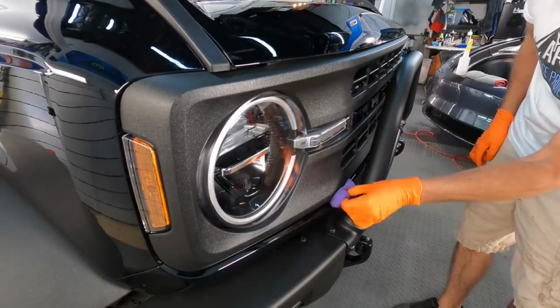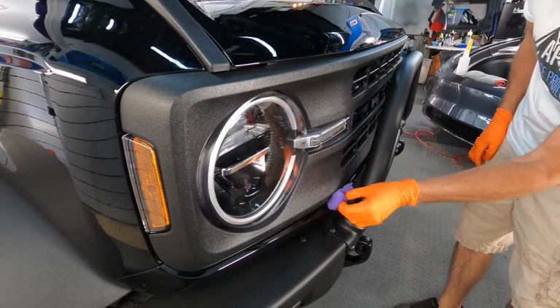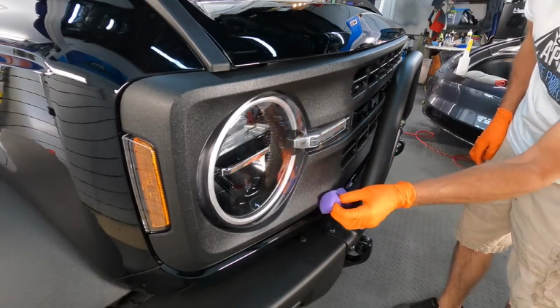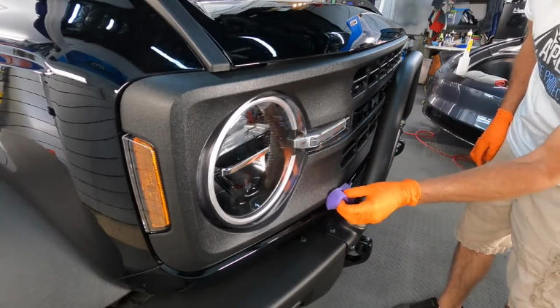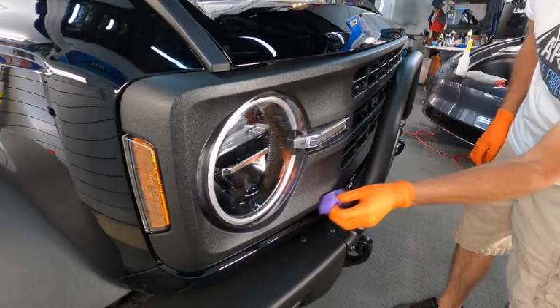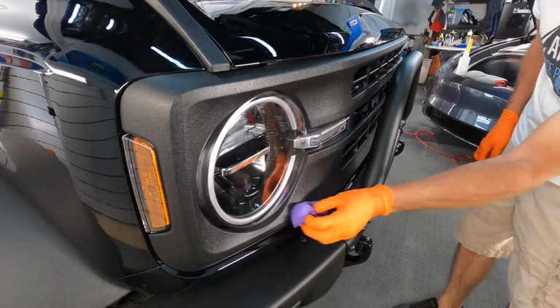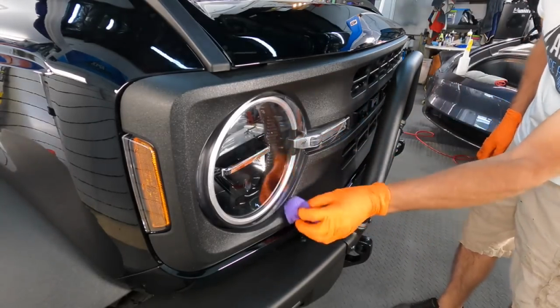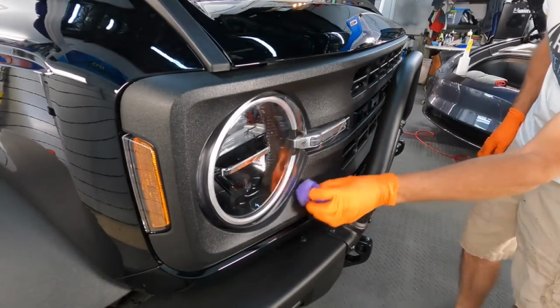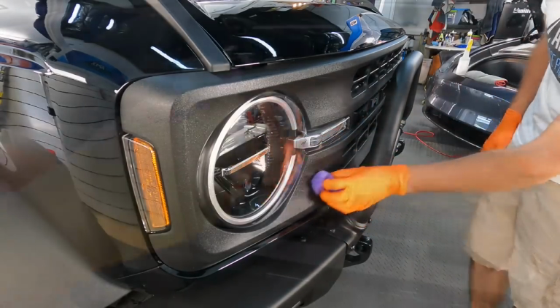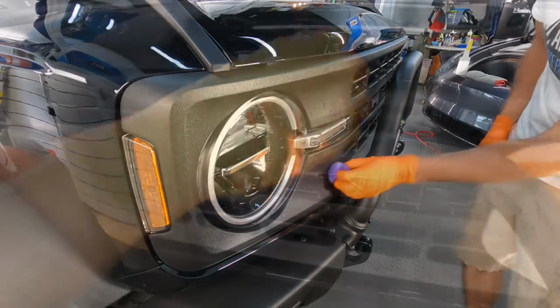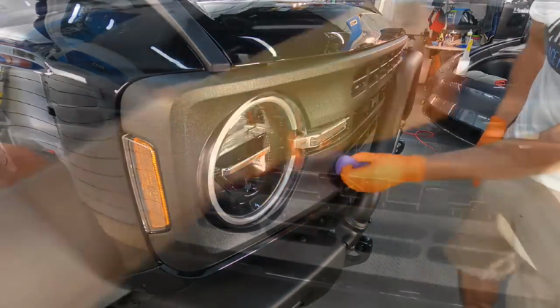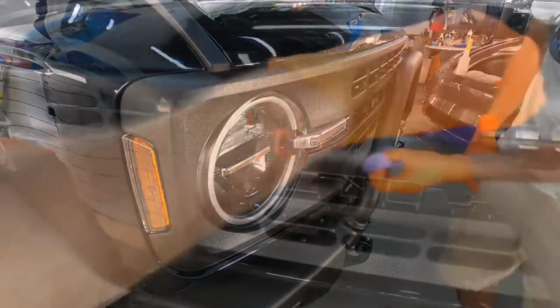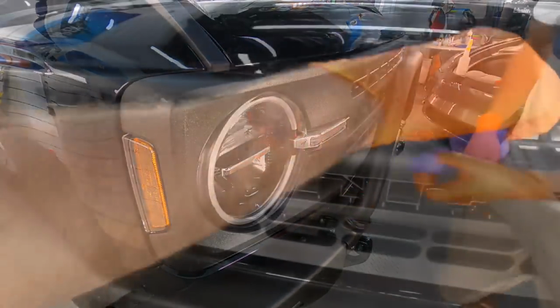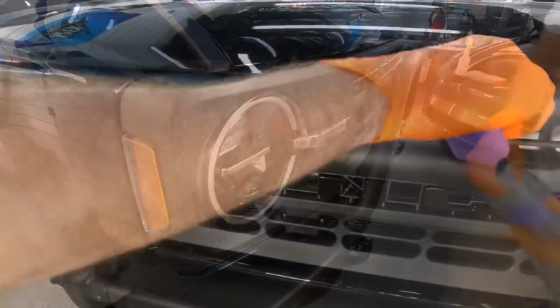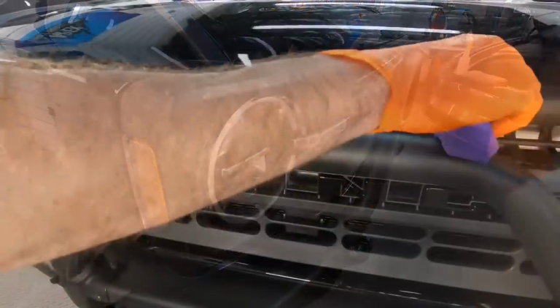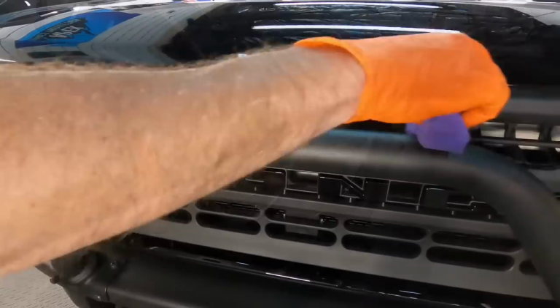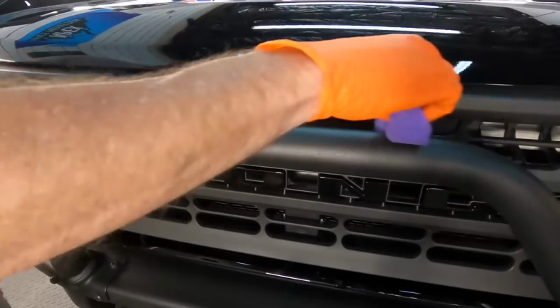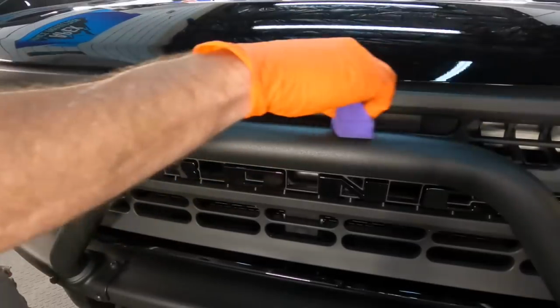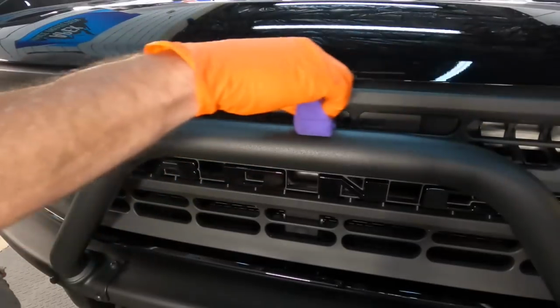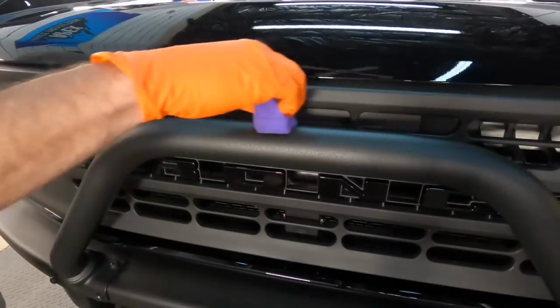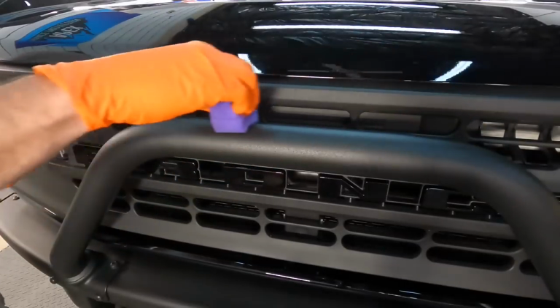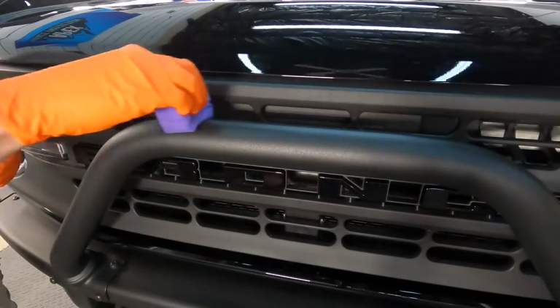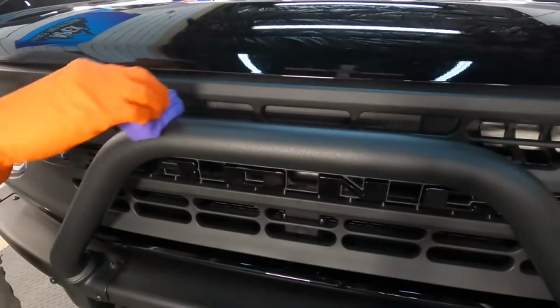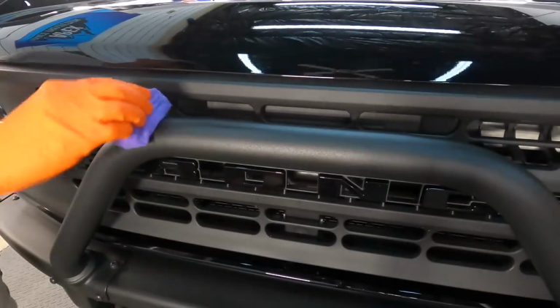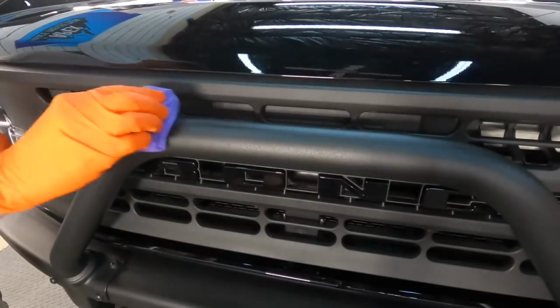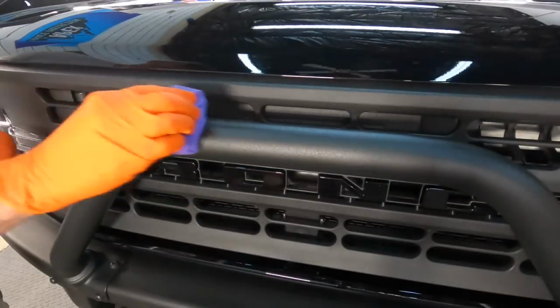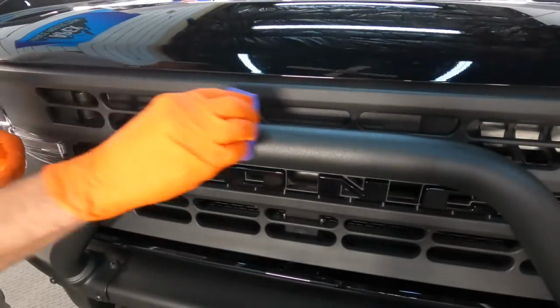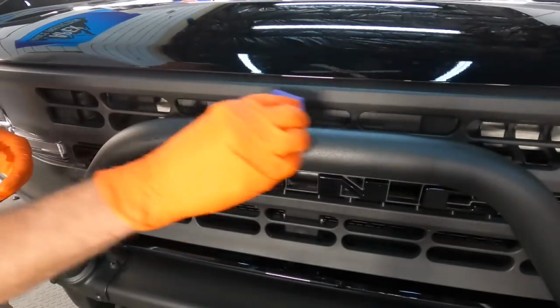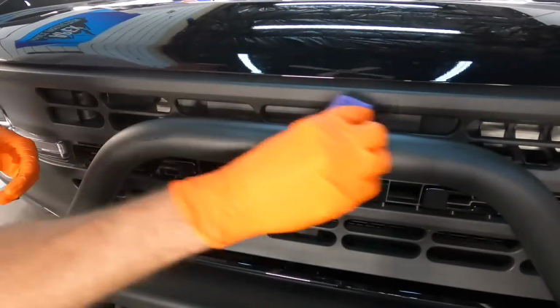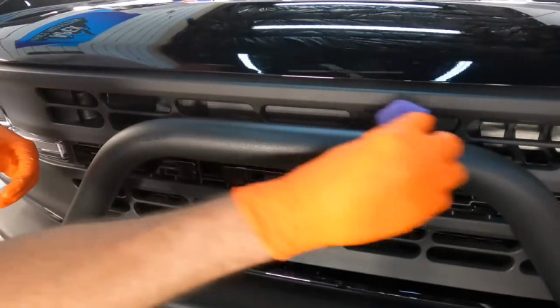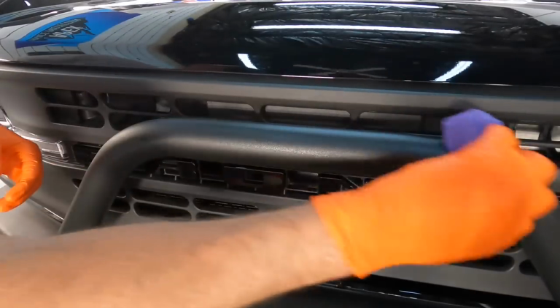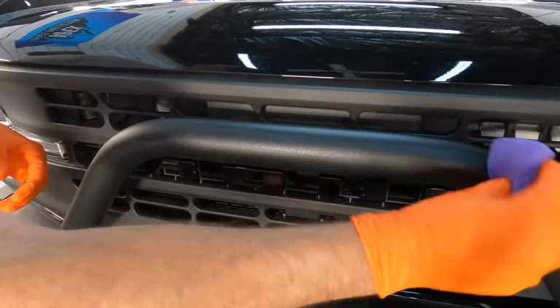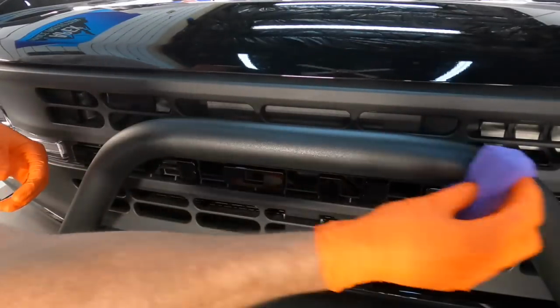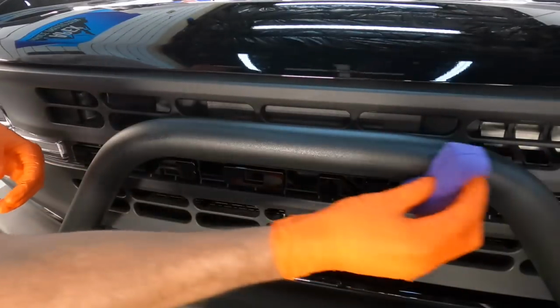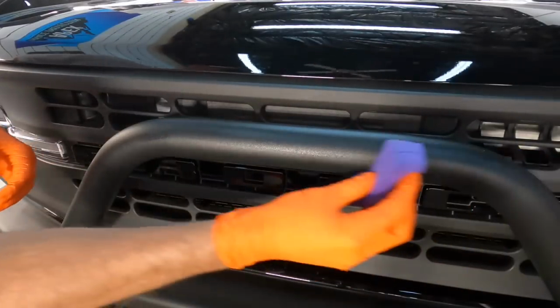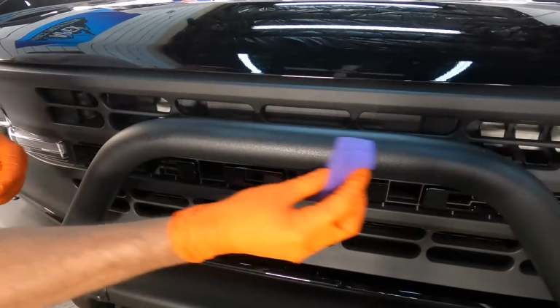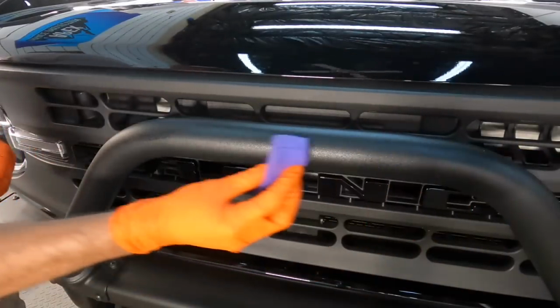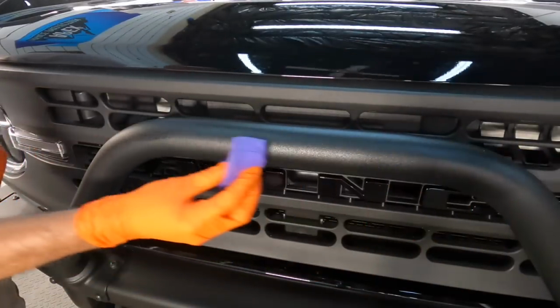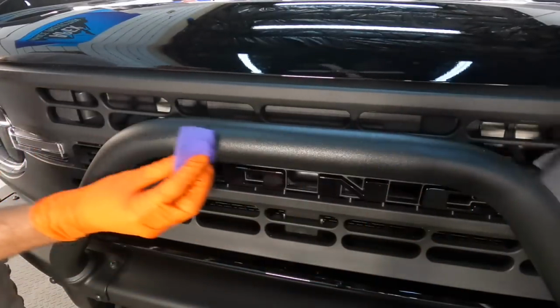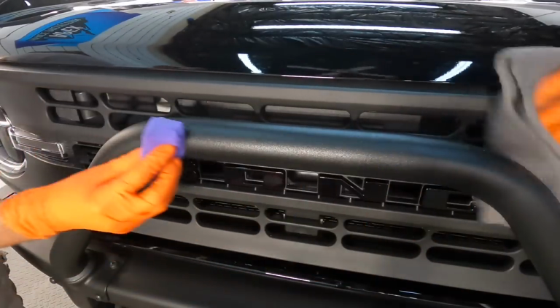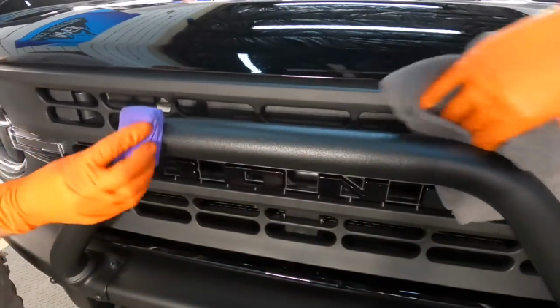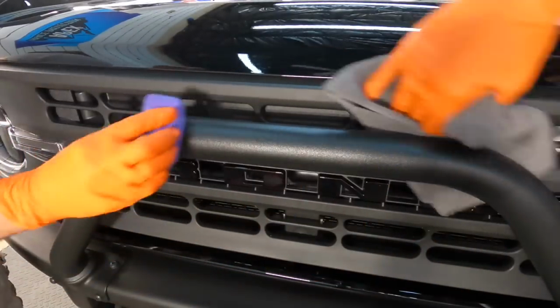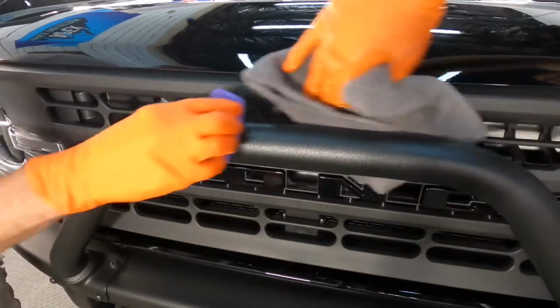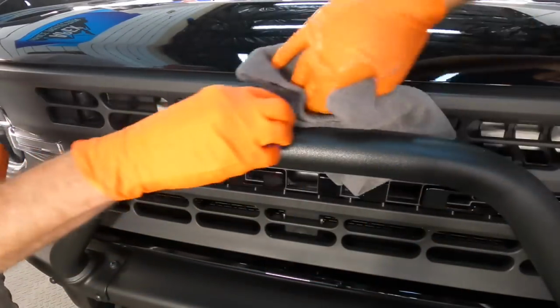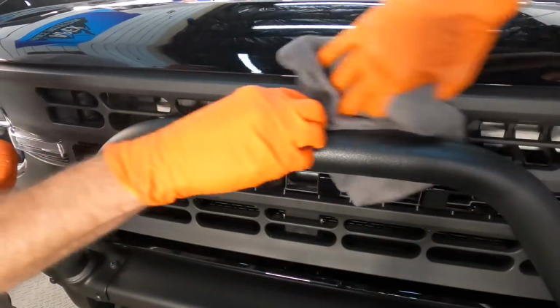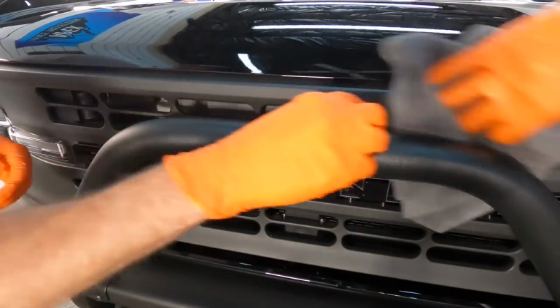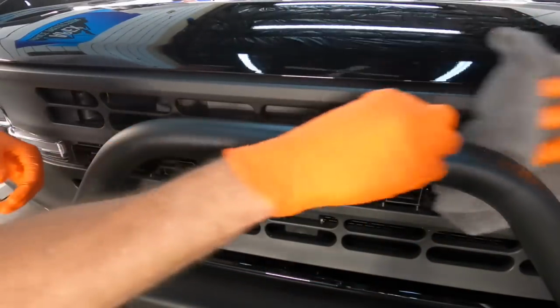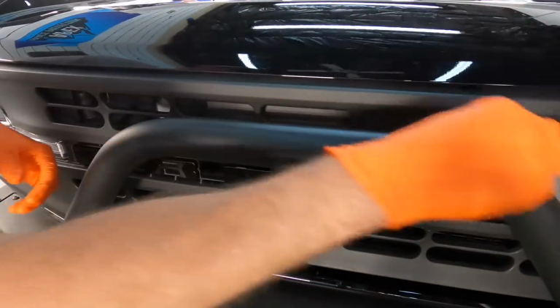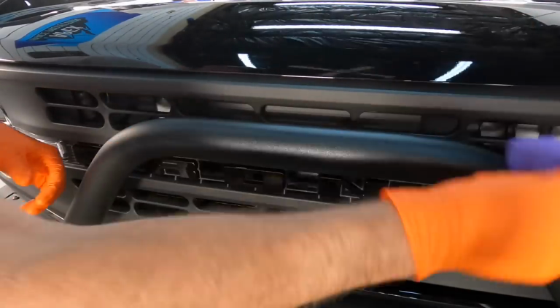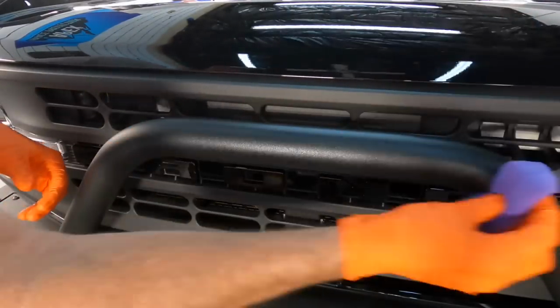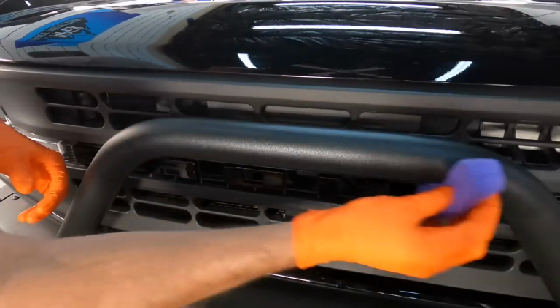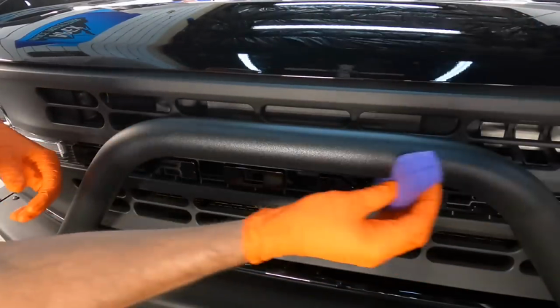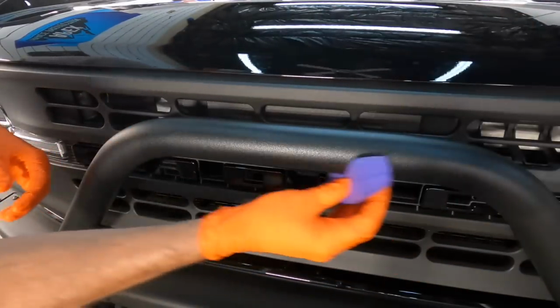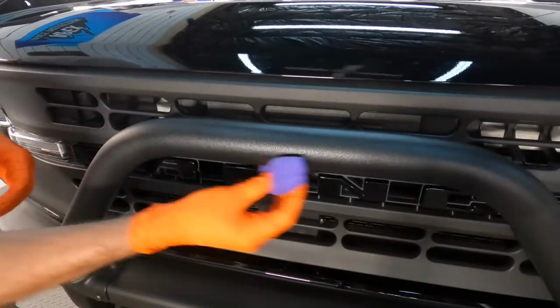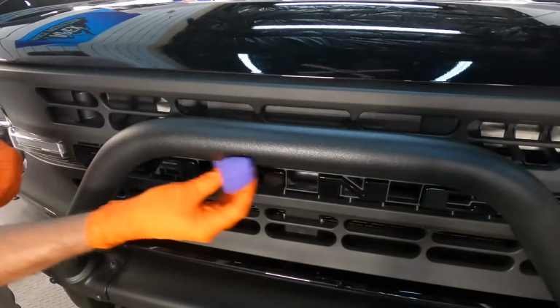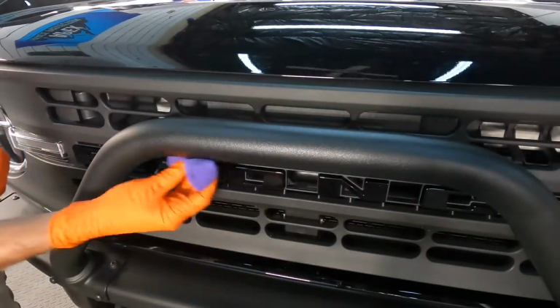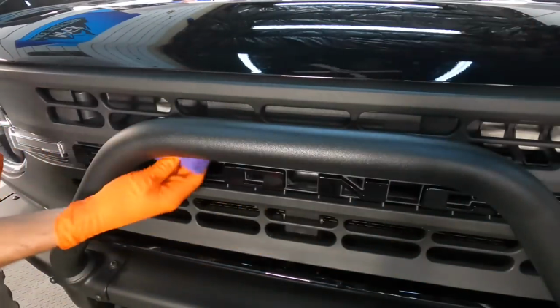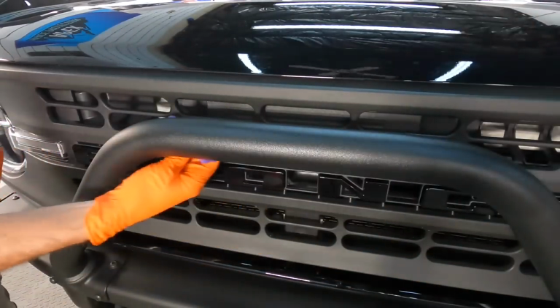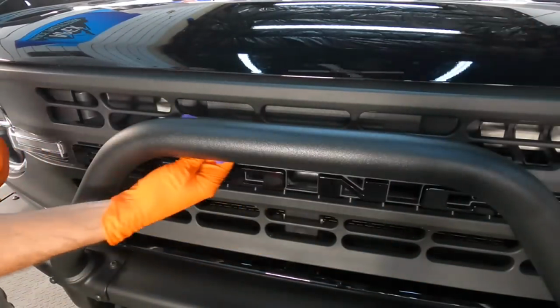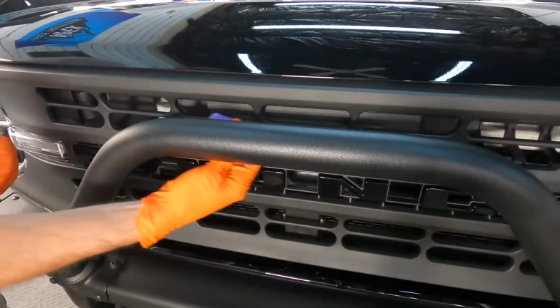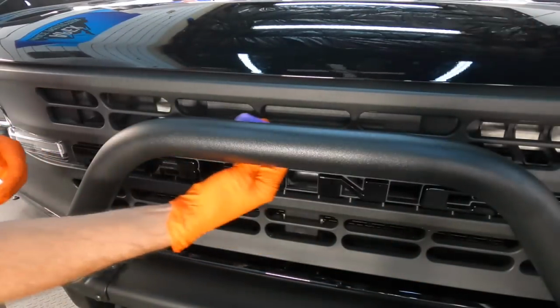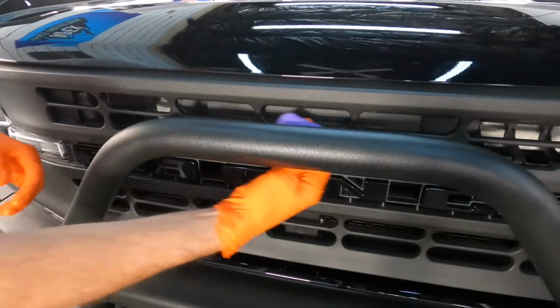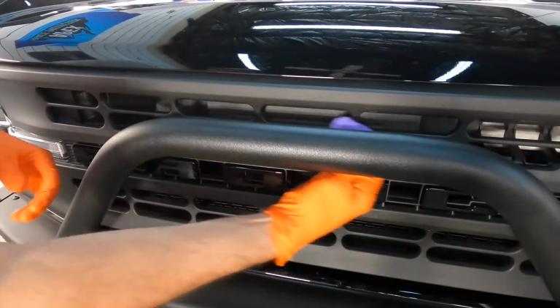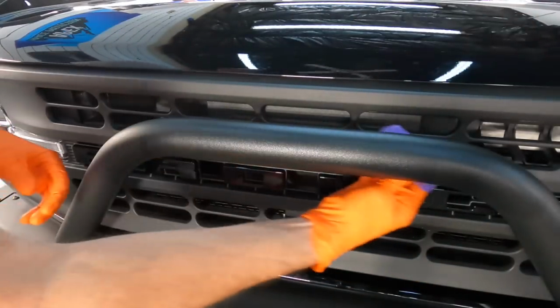The grill guard as well as the bumper it's attached to has a heavily textured surface that gets coated as well.